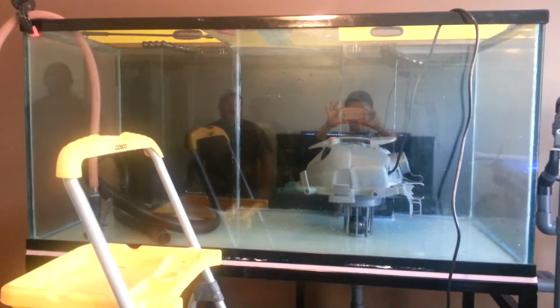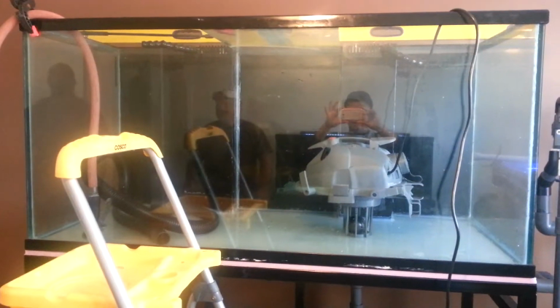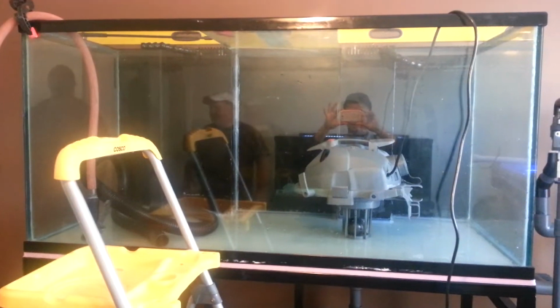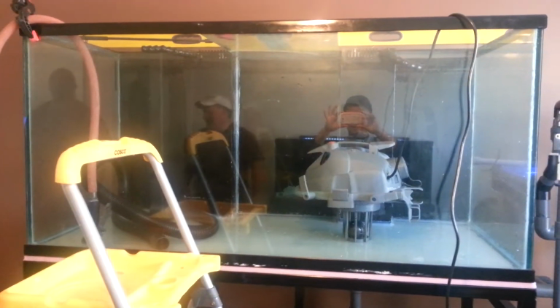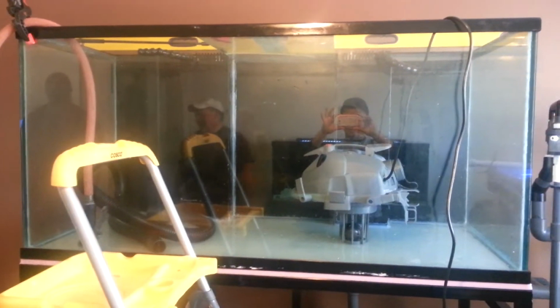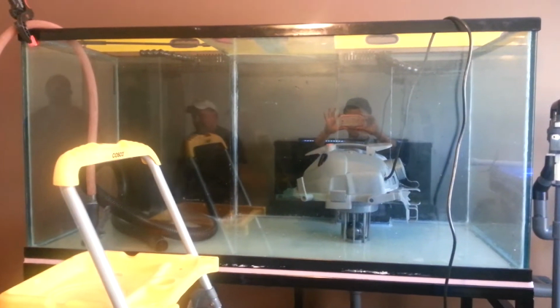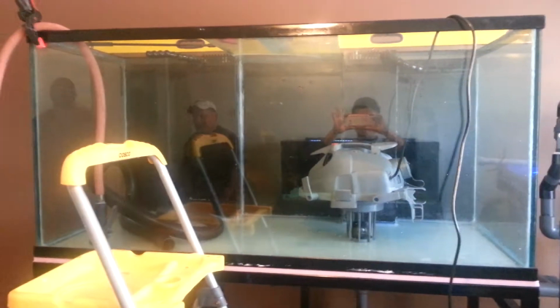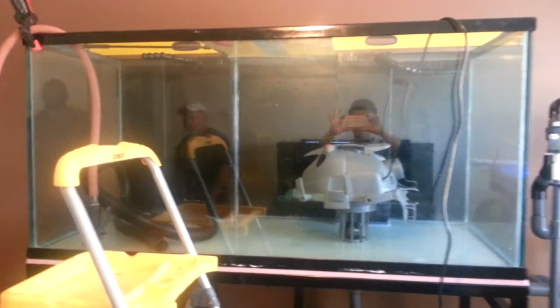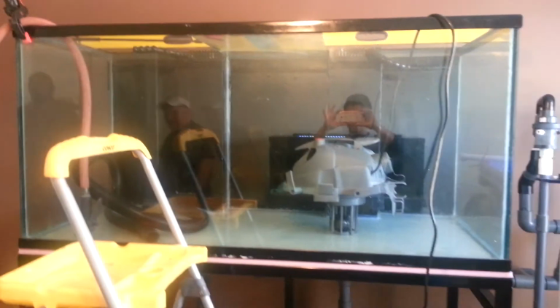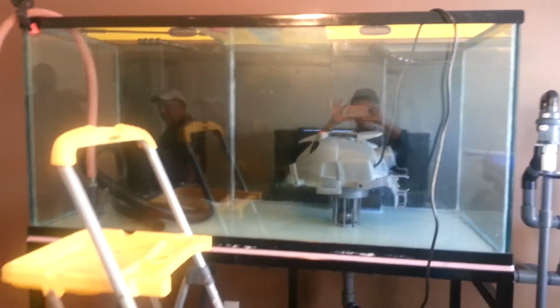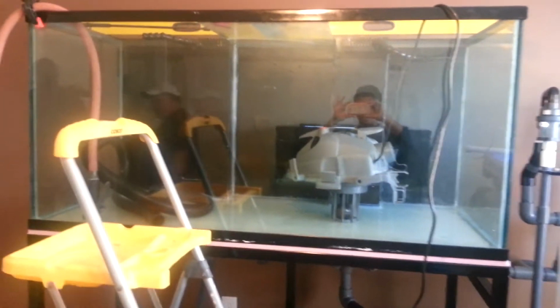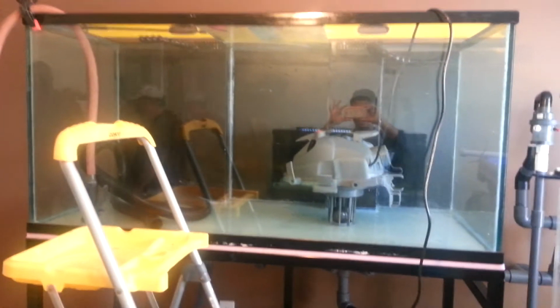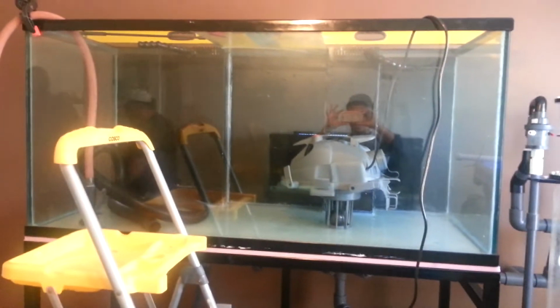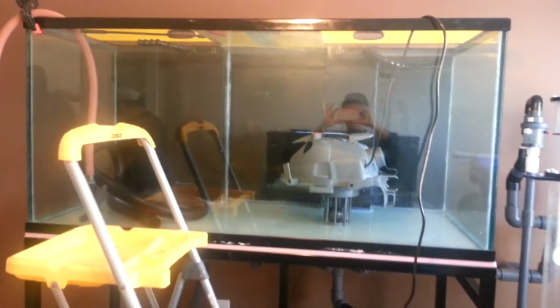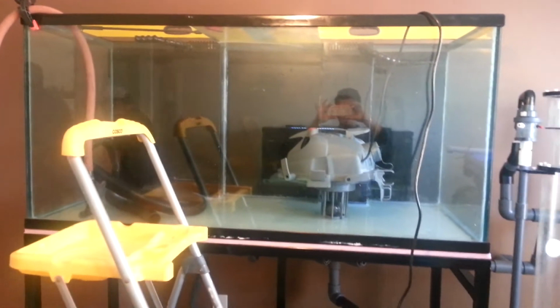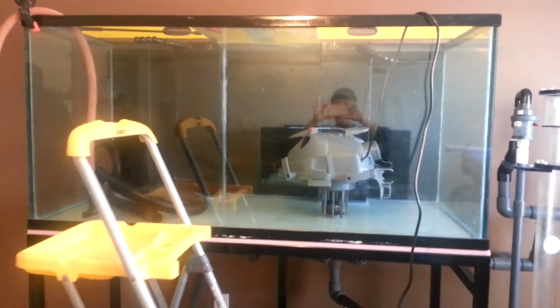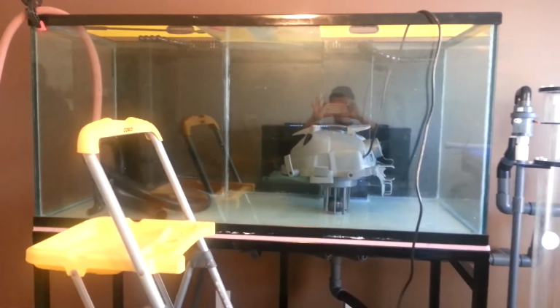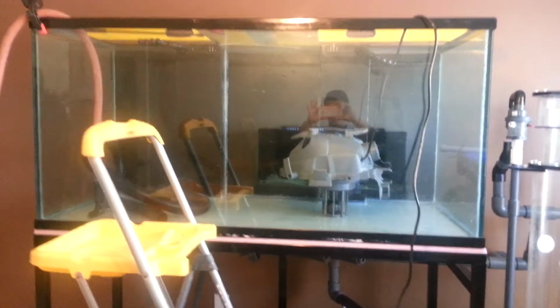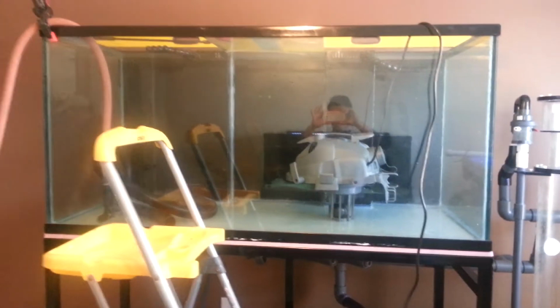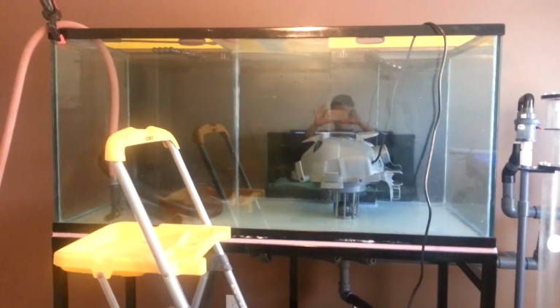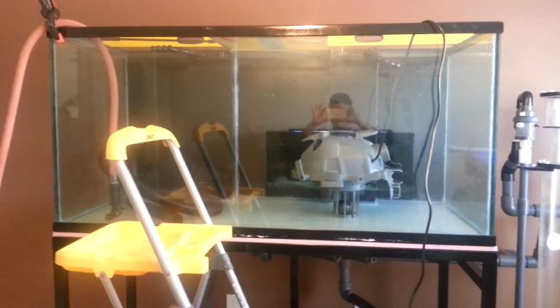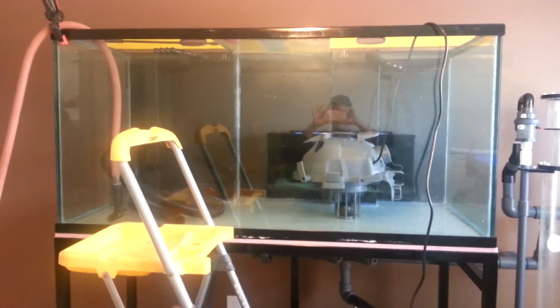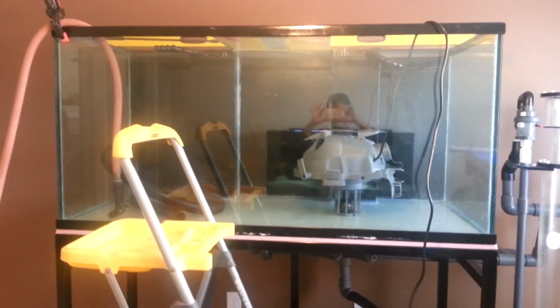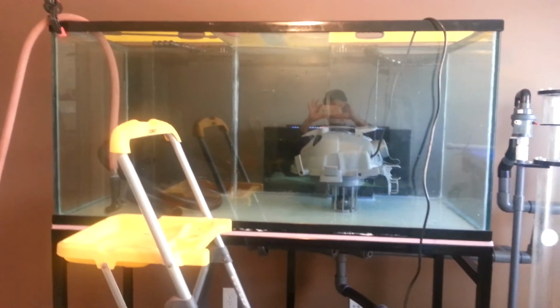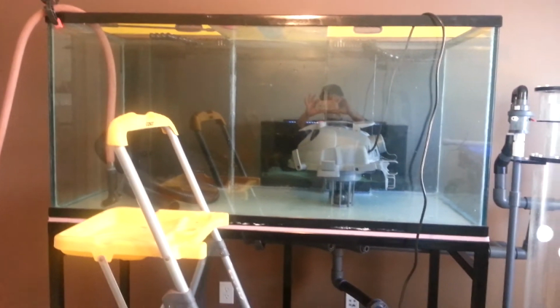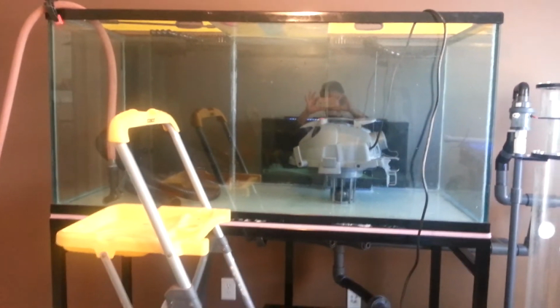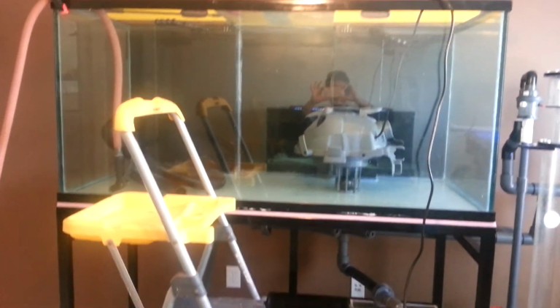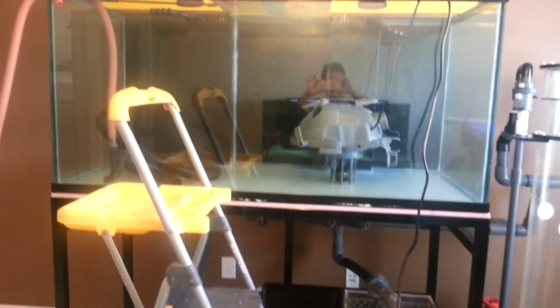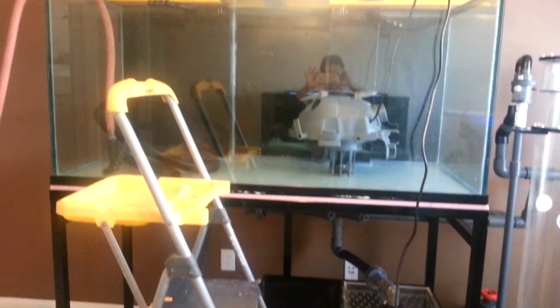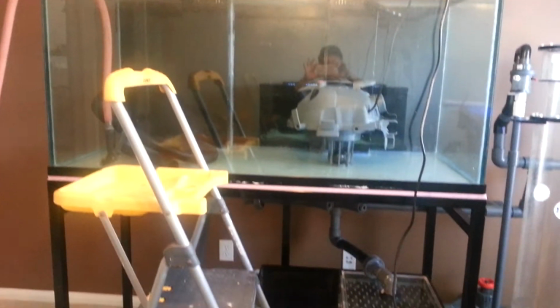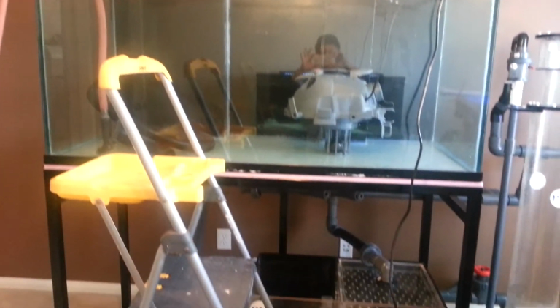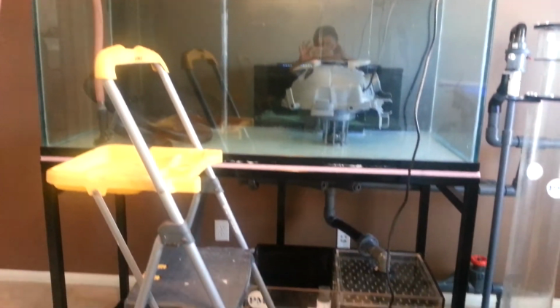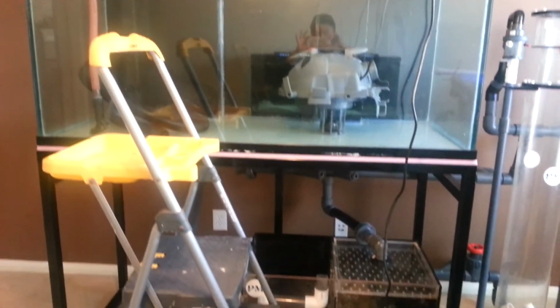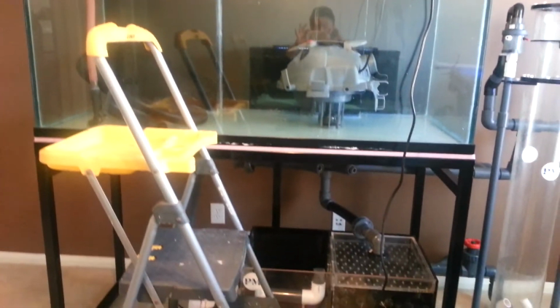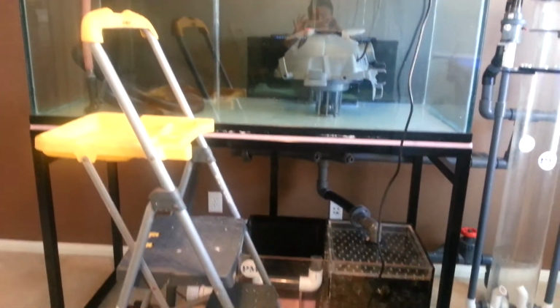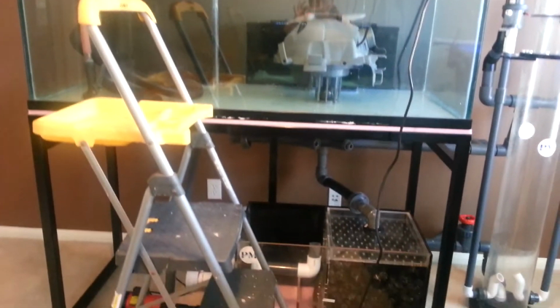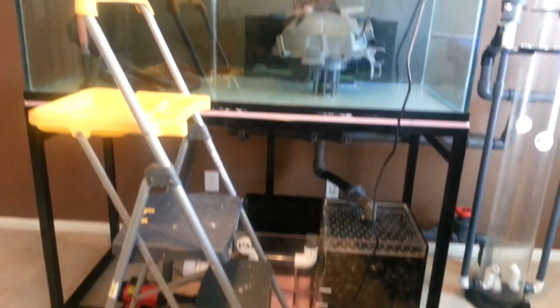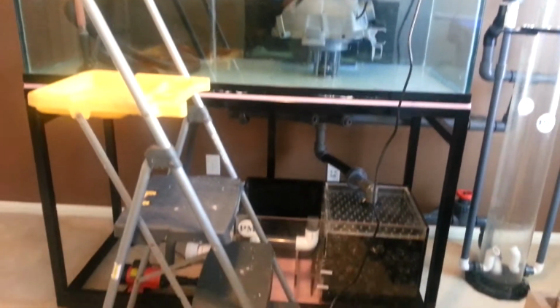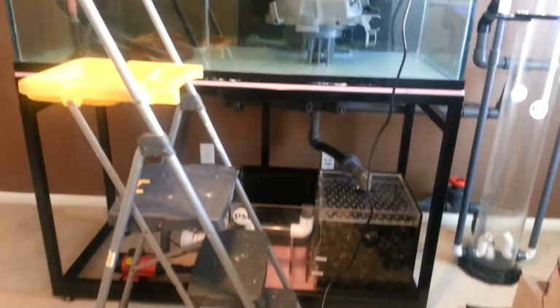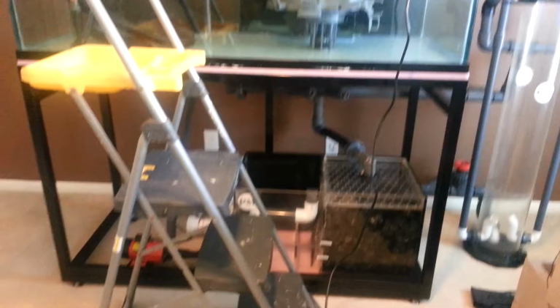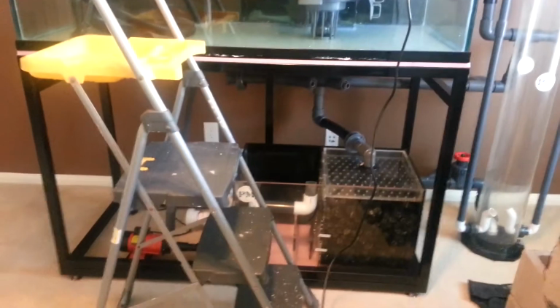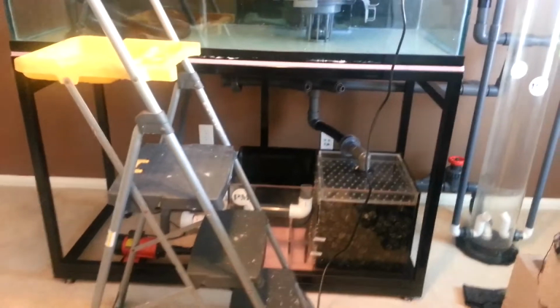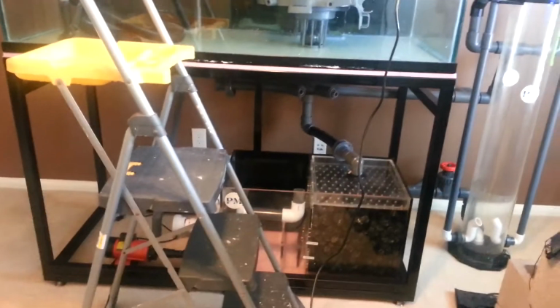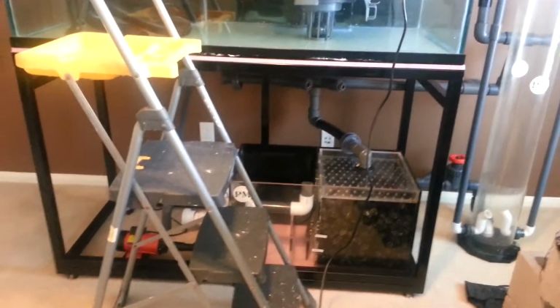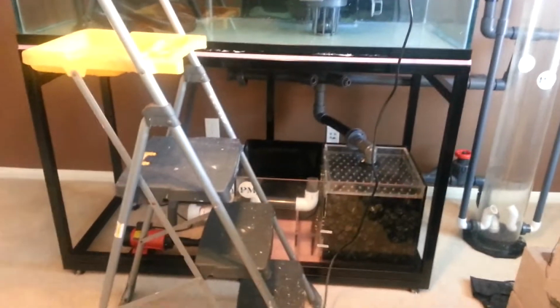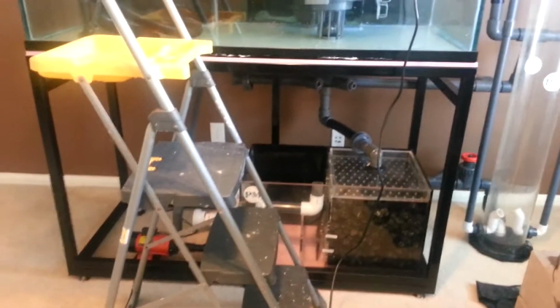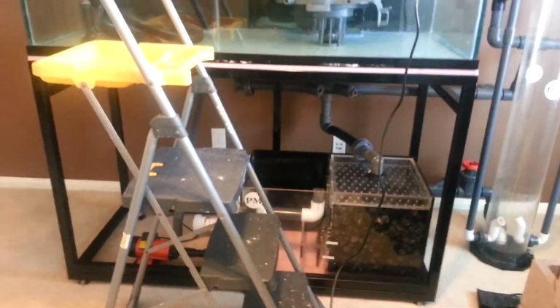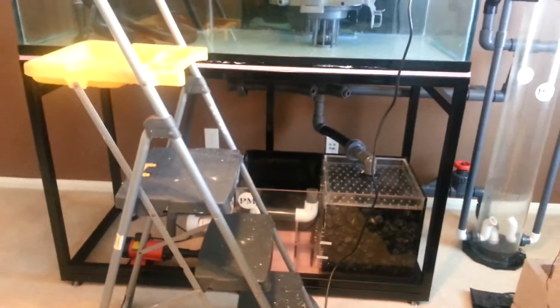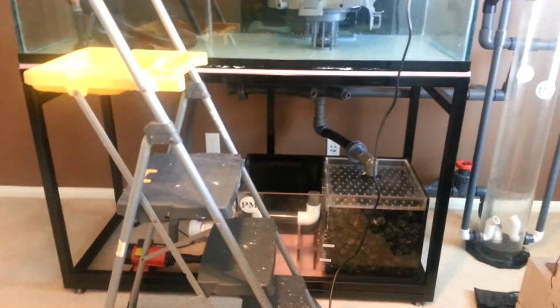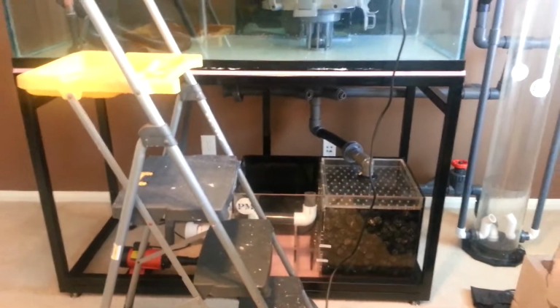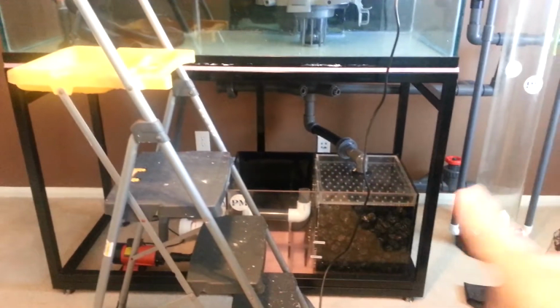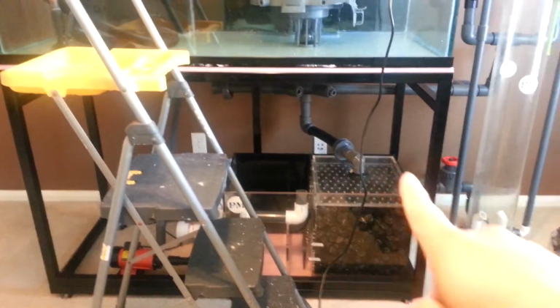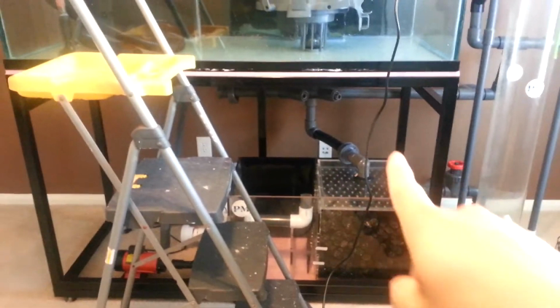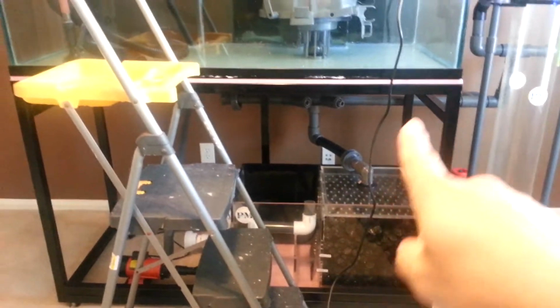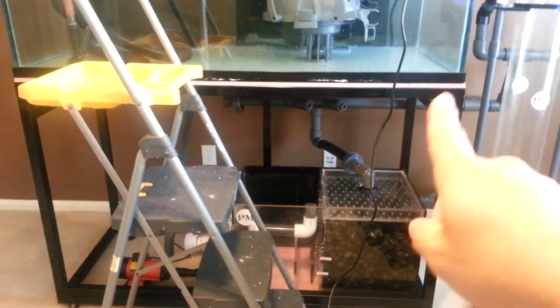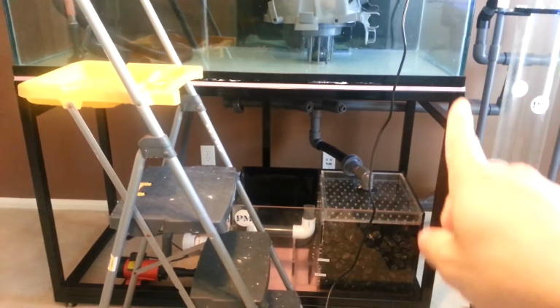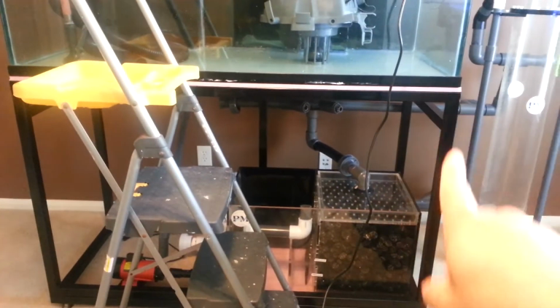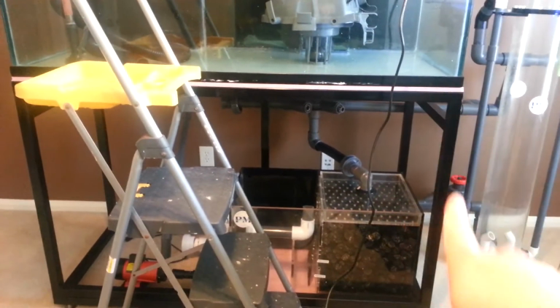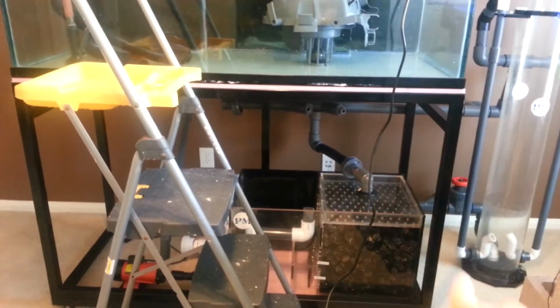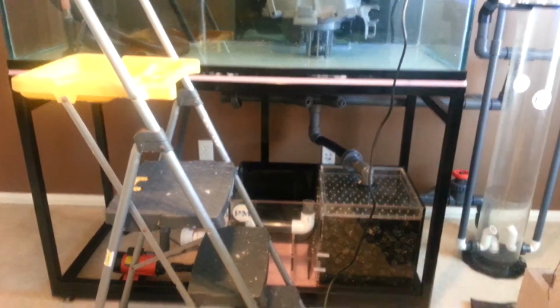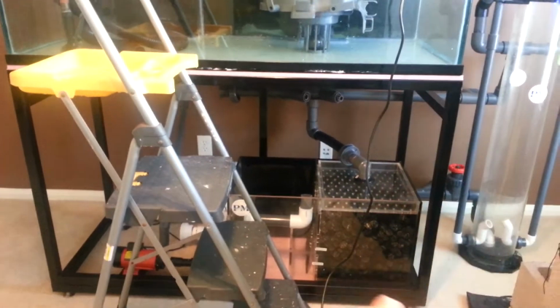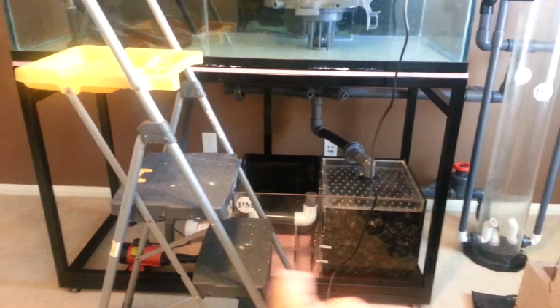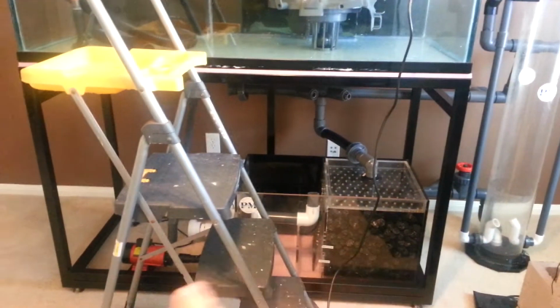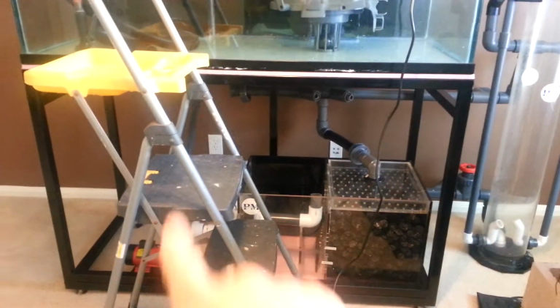What's up guys, it's Tony. This right here is a 180 gallon set up going on. We got the metal stand going right here.